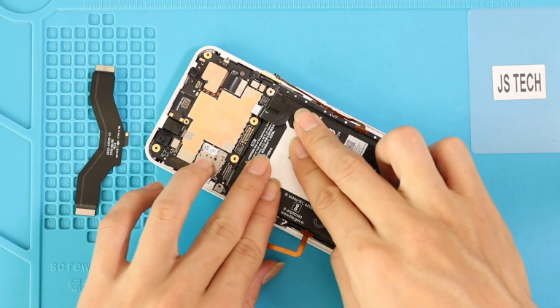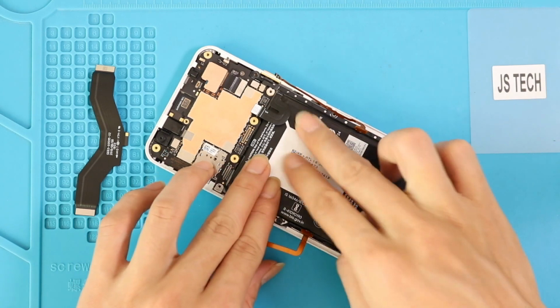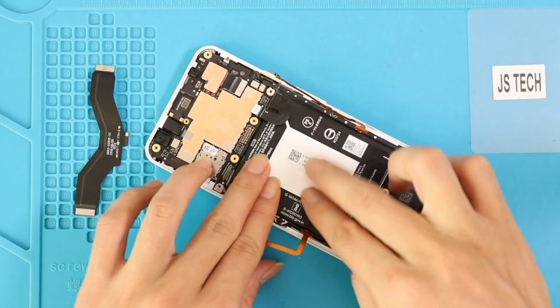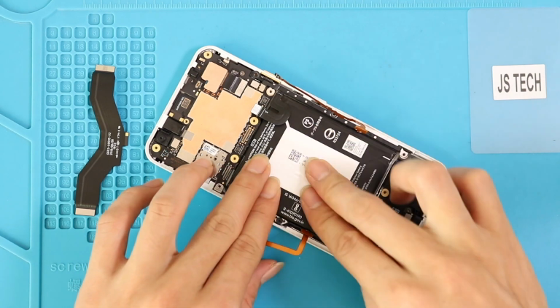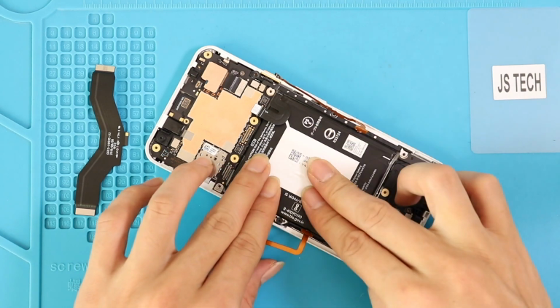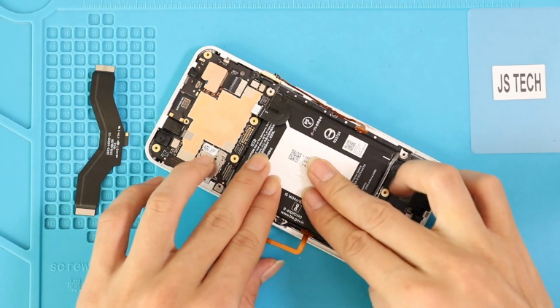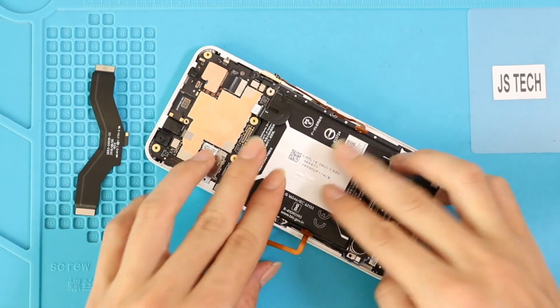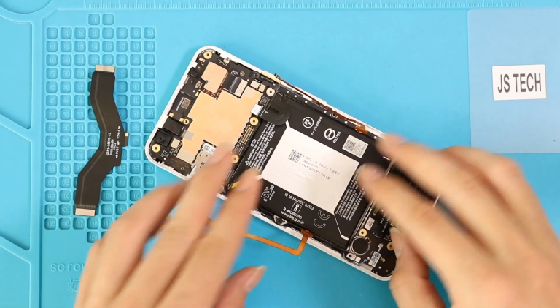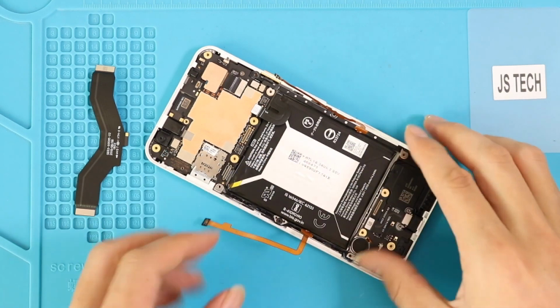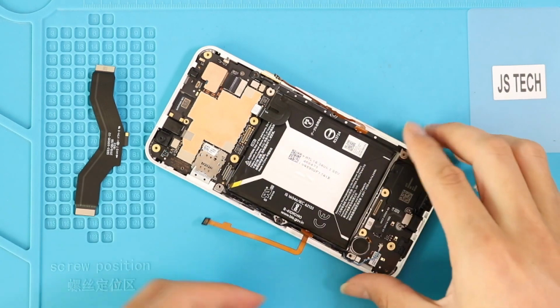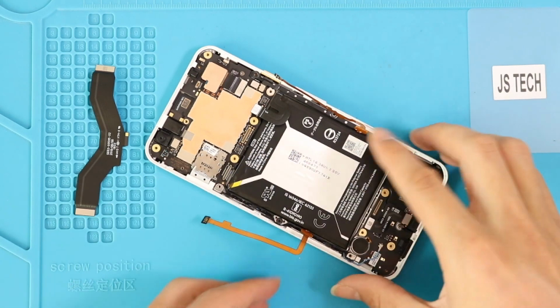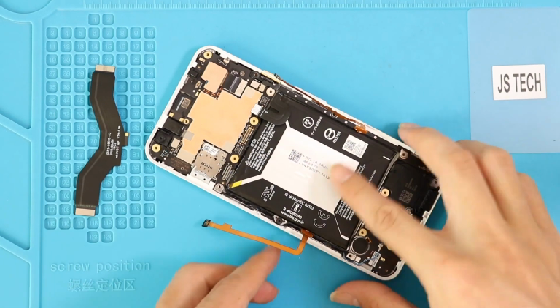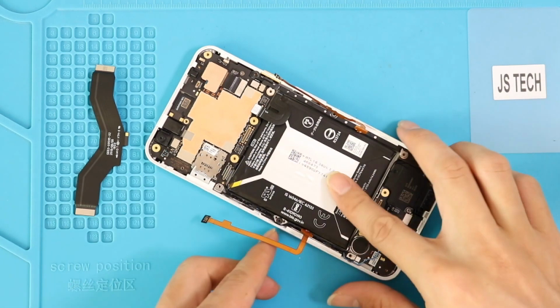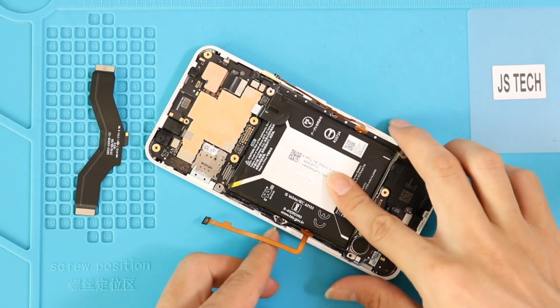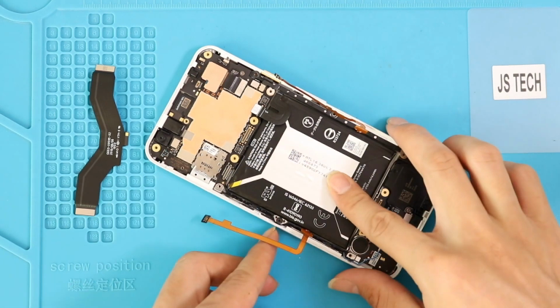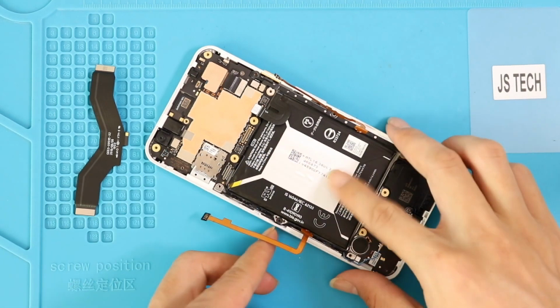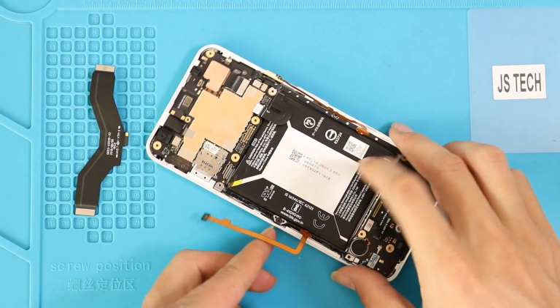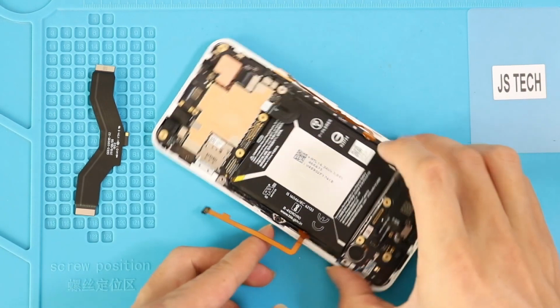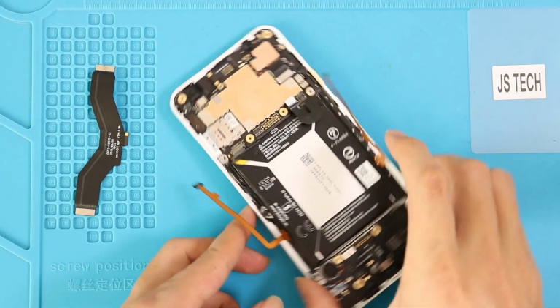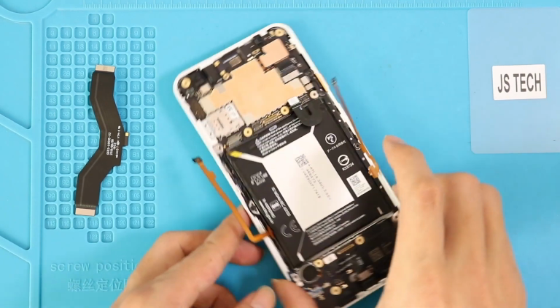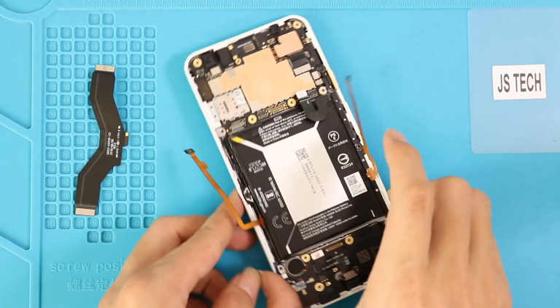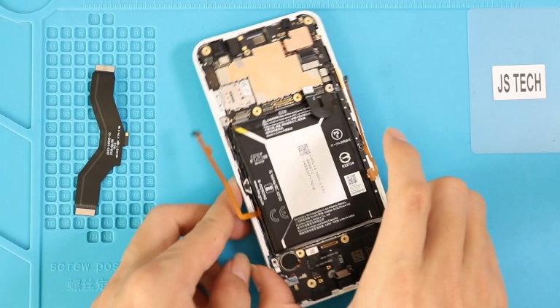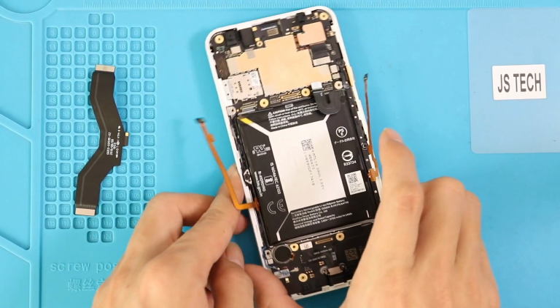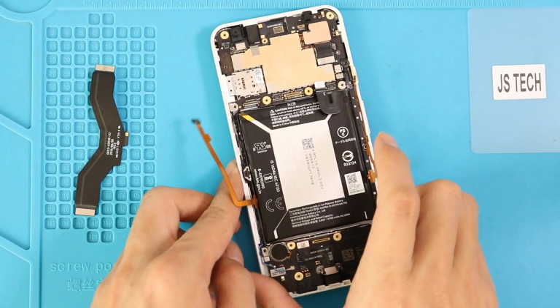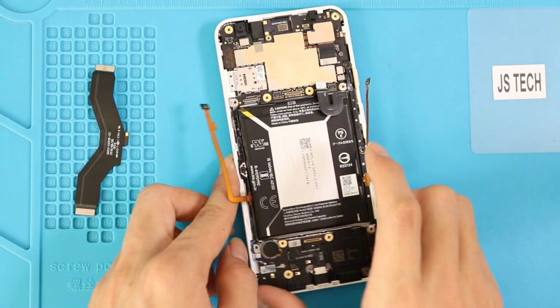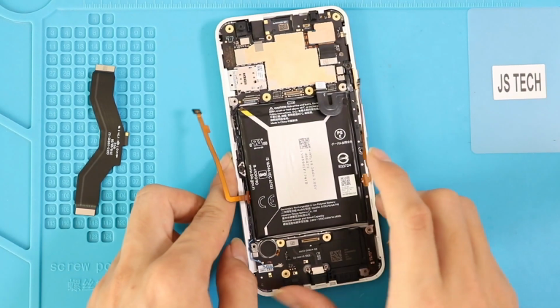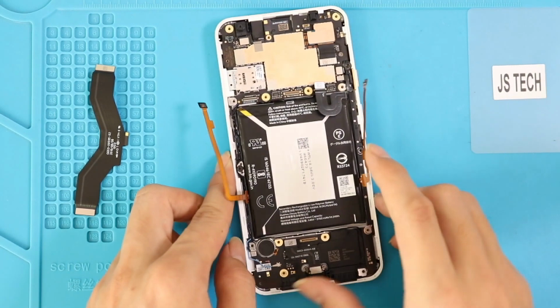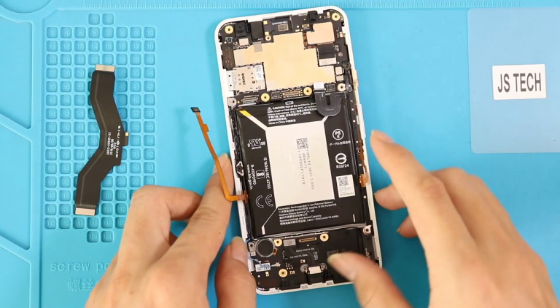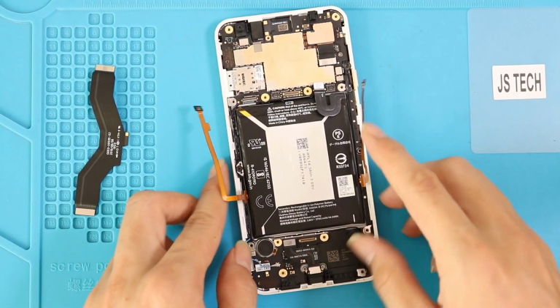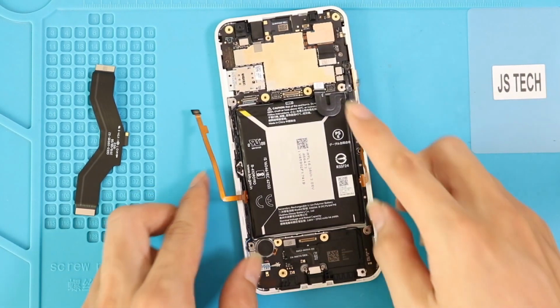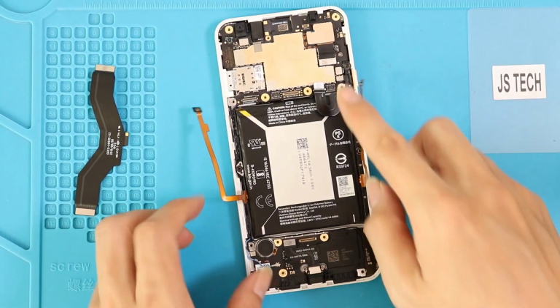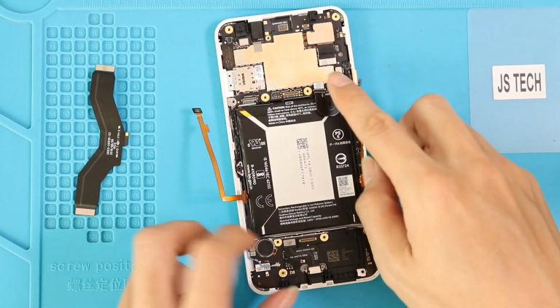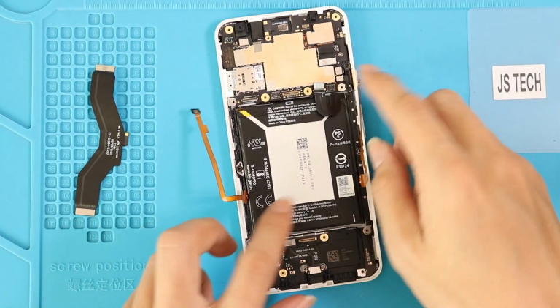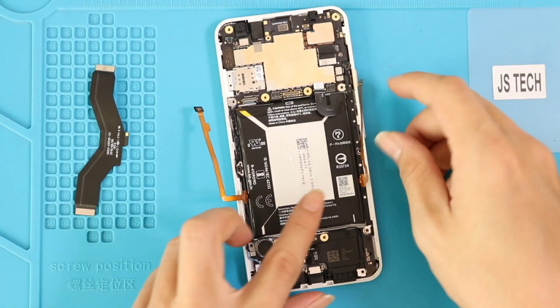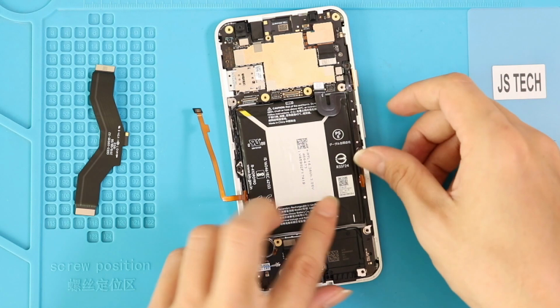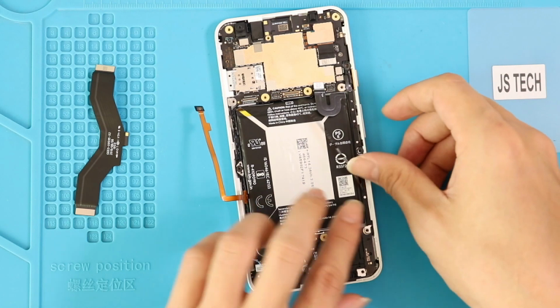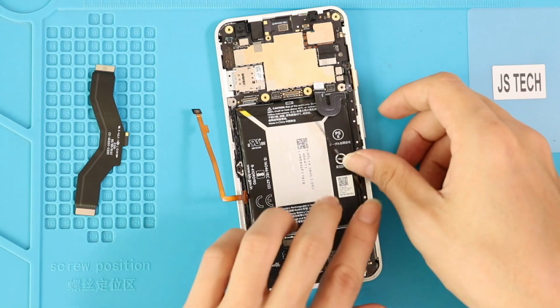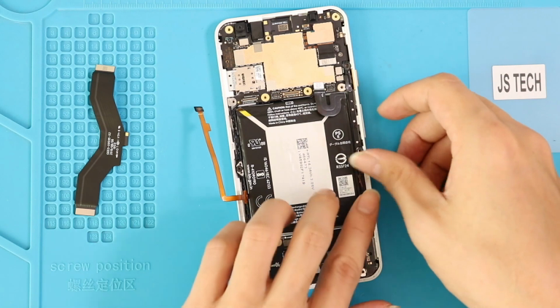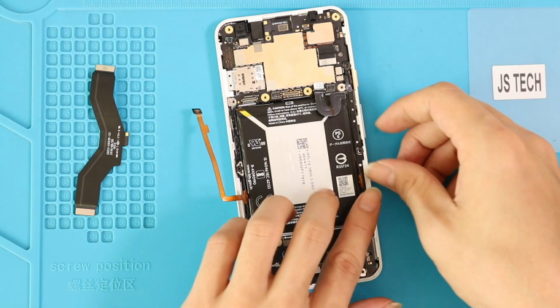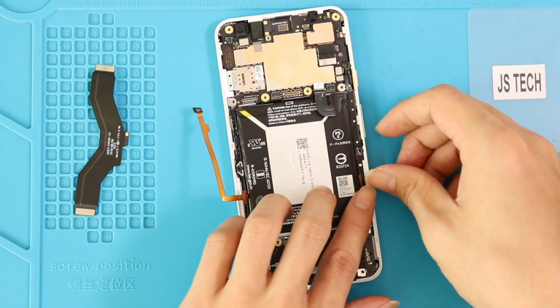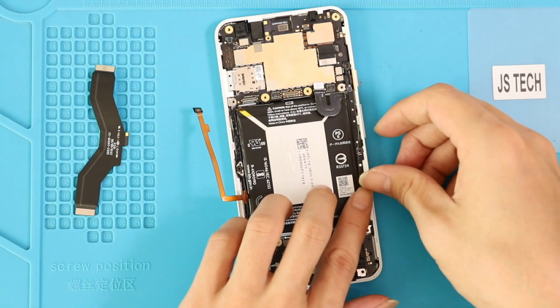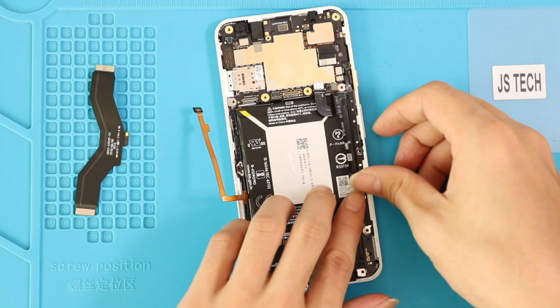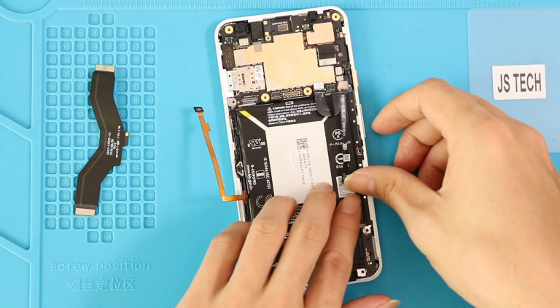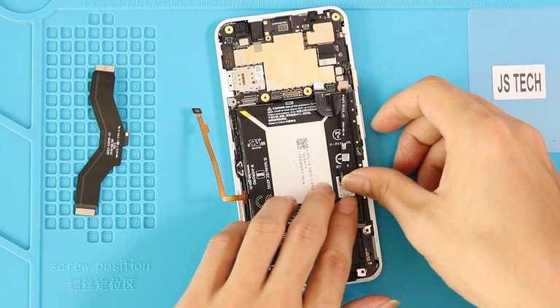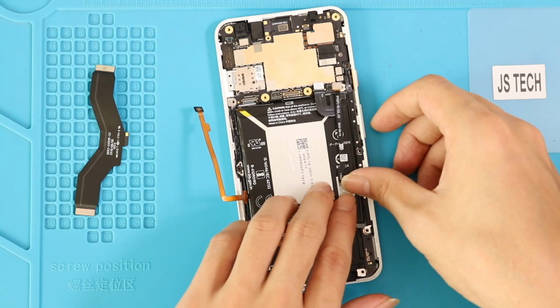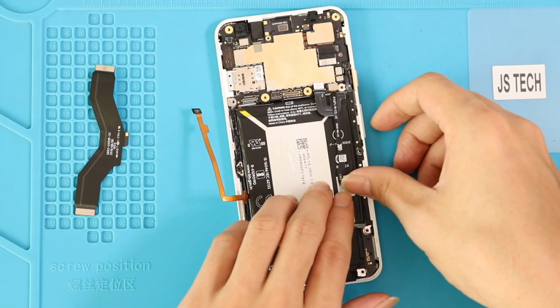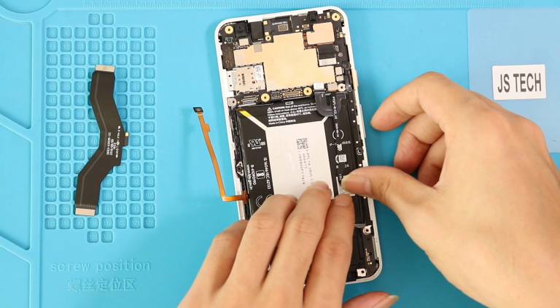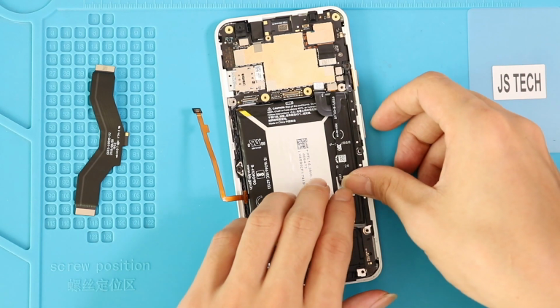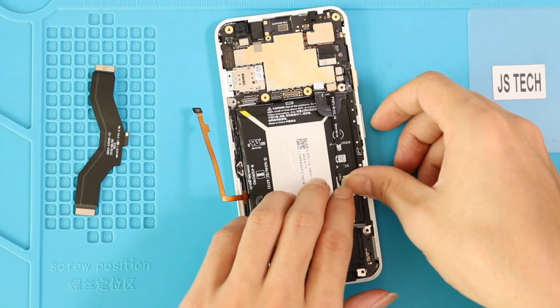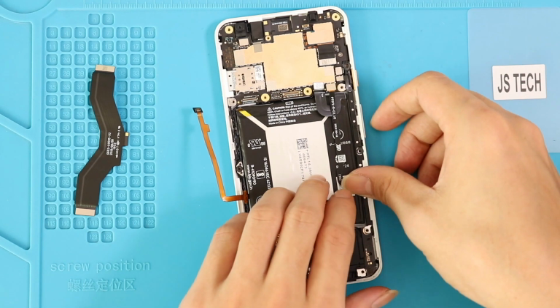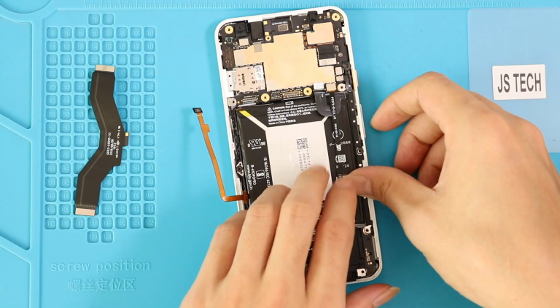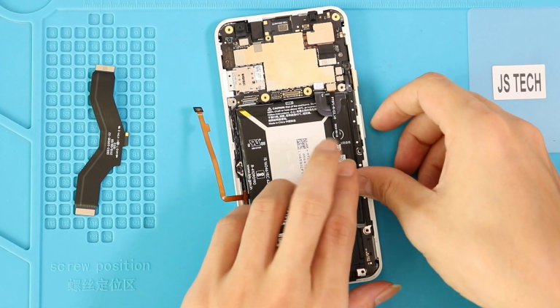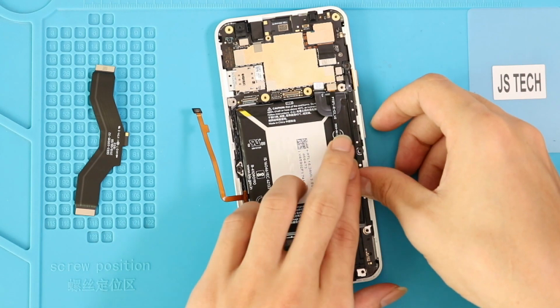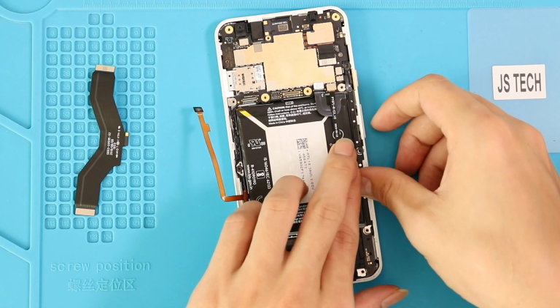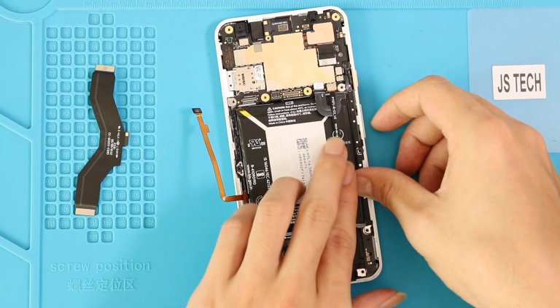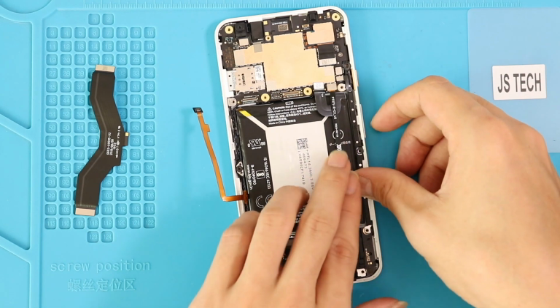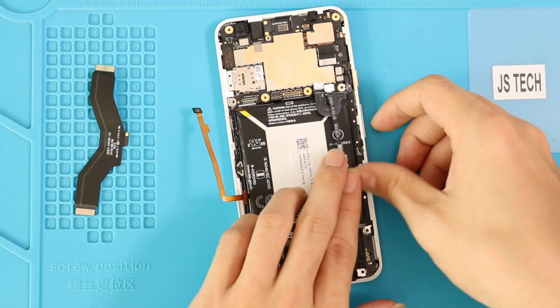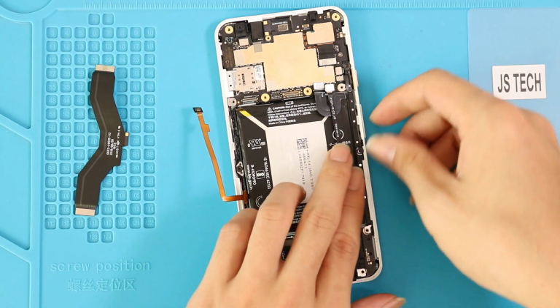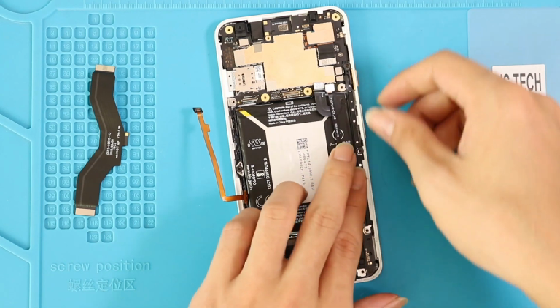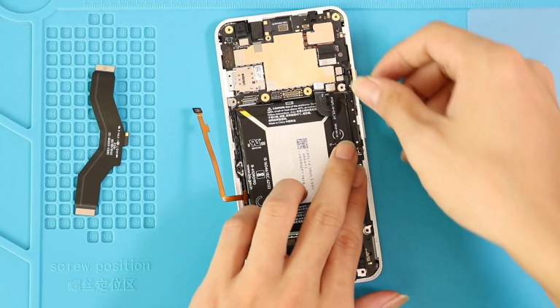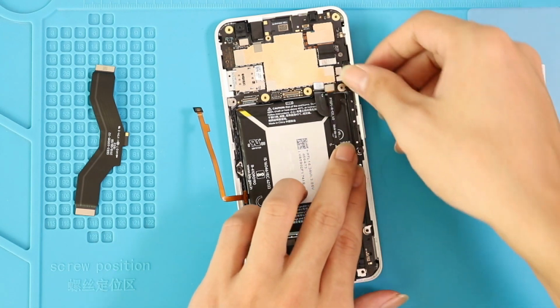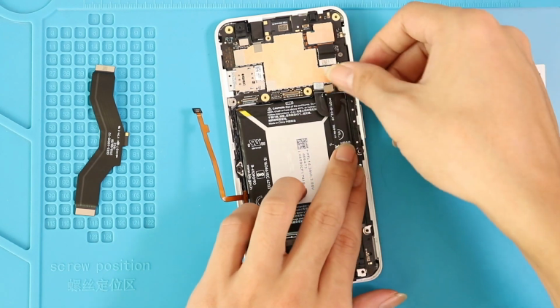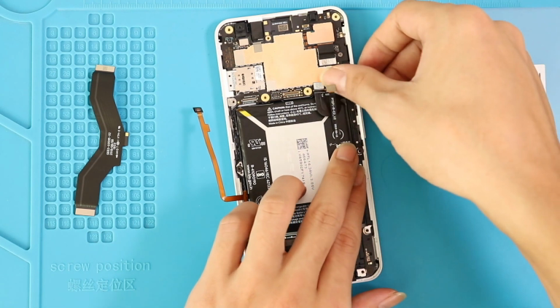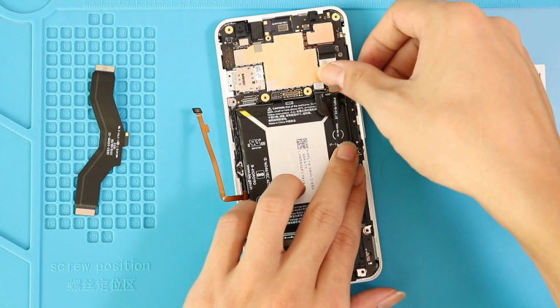Next, place the mainboard flex and connect it at both ends. Then connect the left and right force sensor plugs and reconnect the battery.